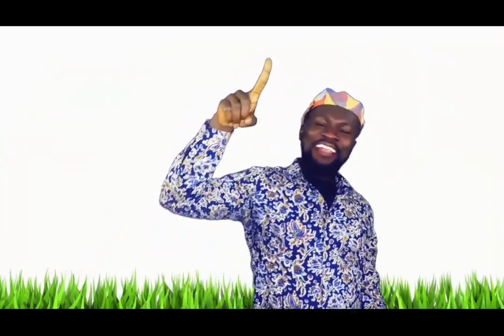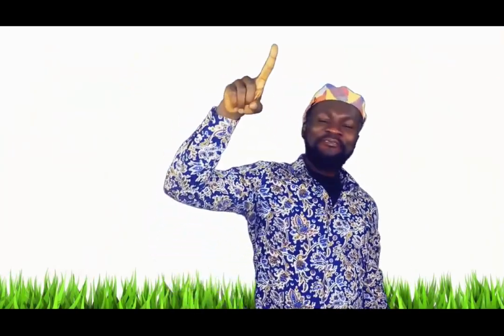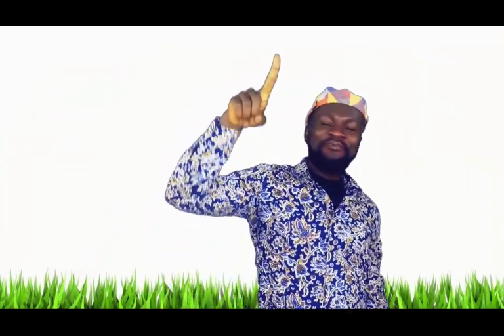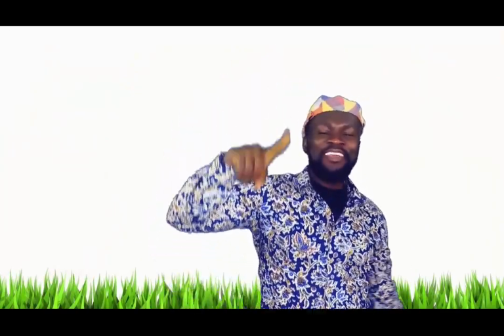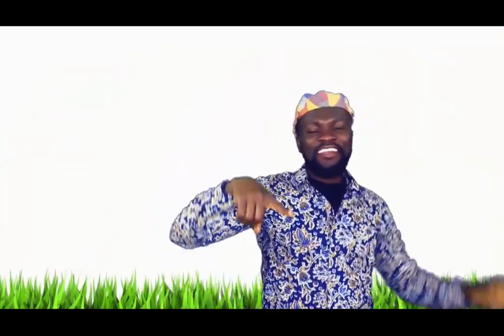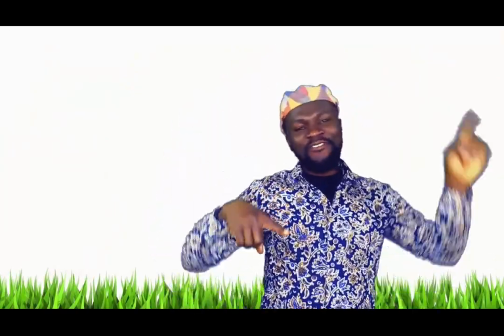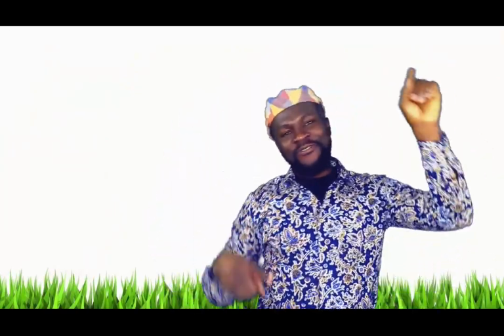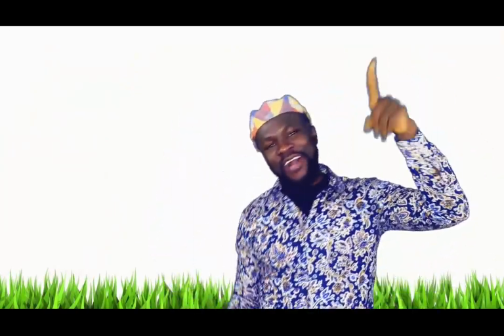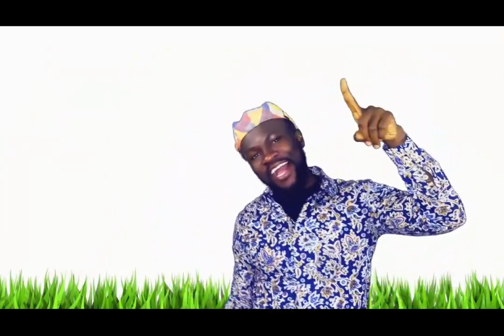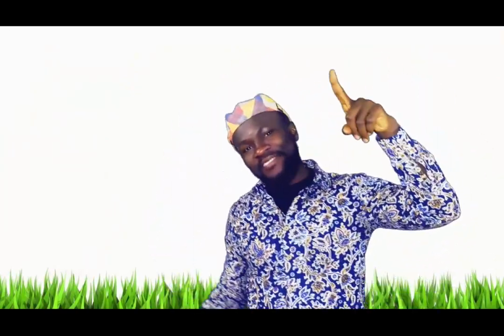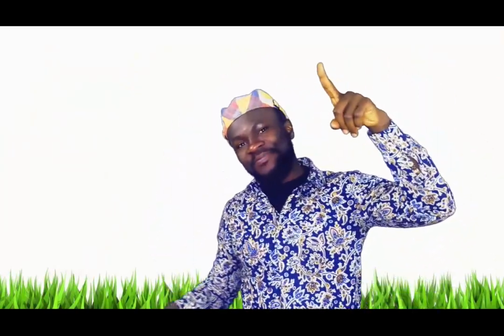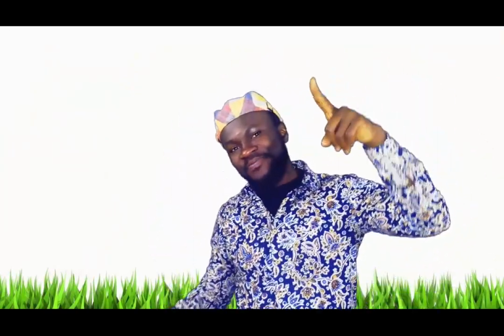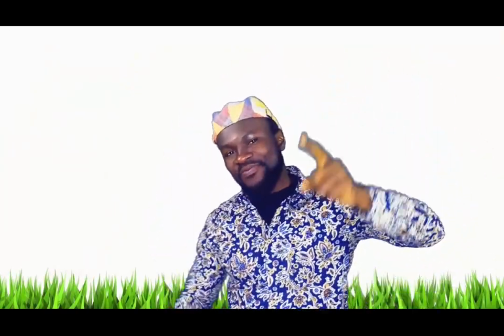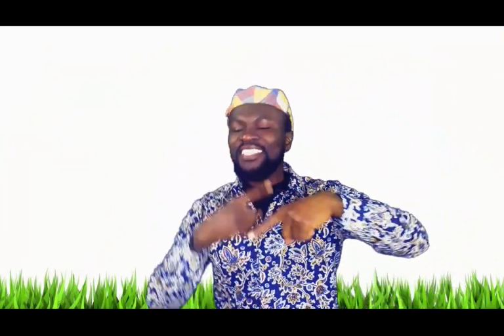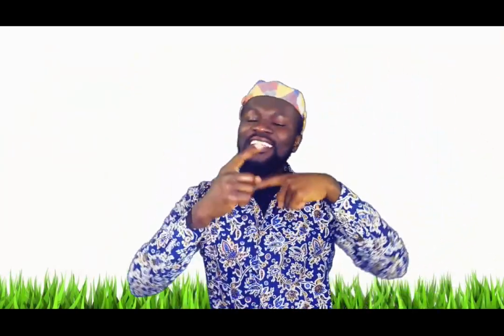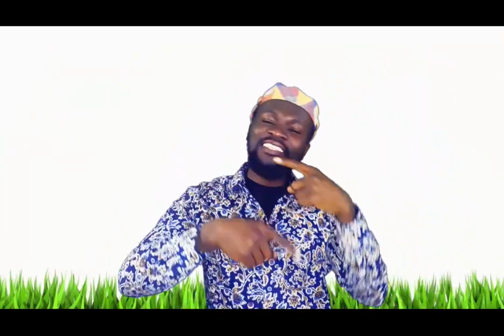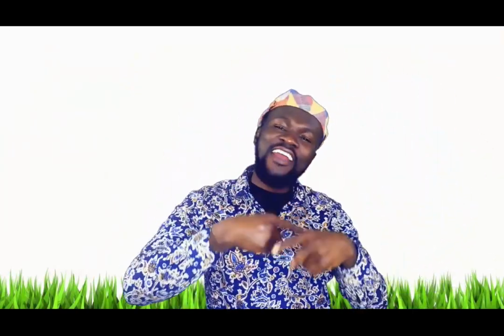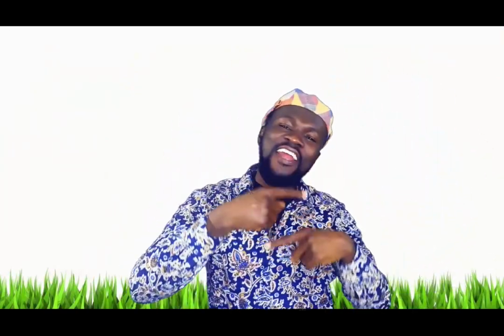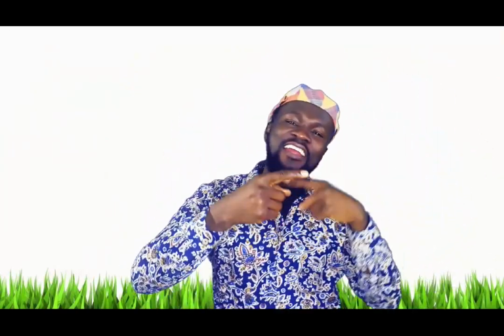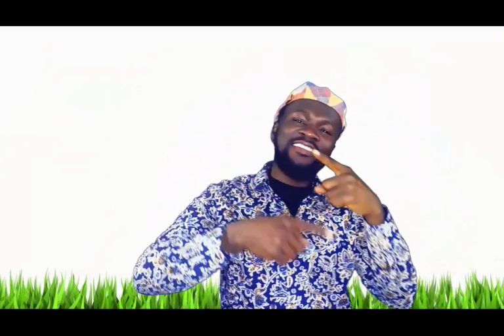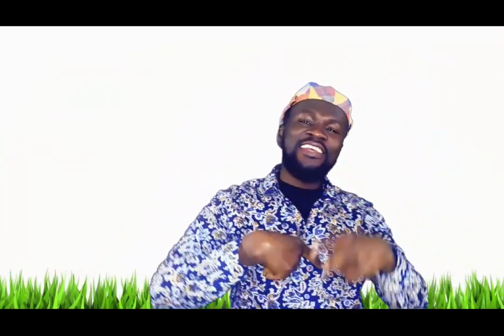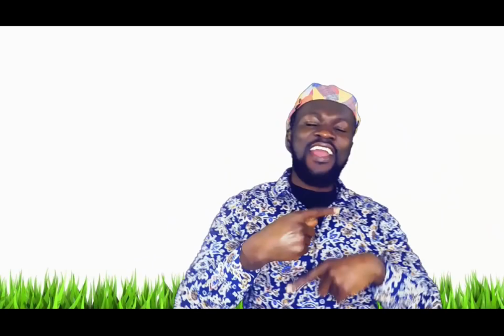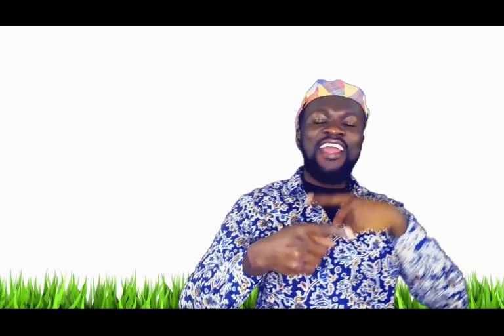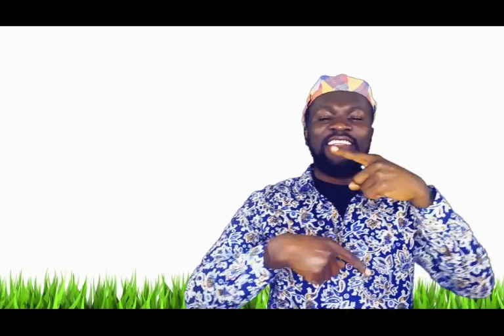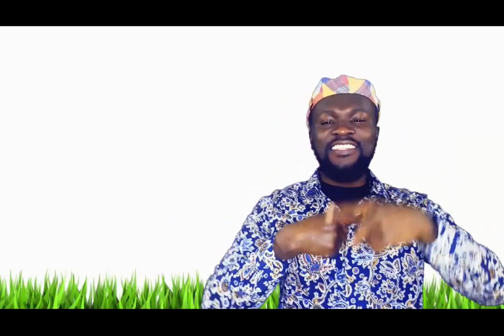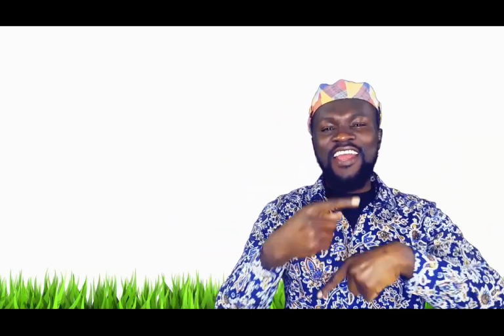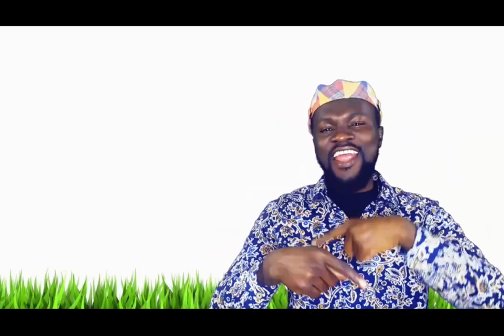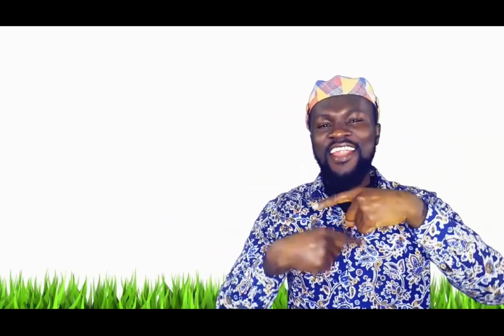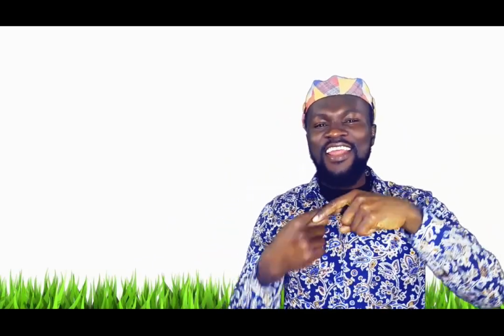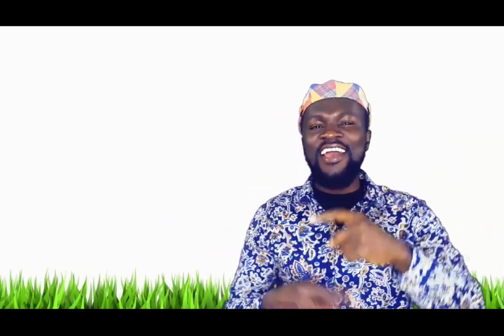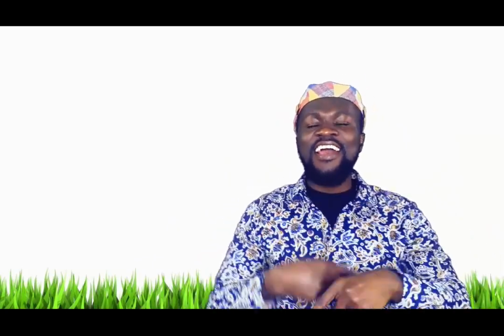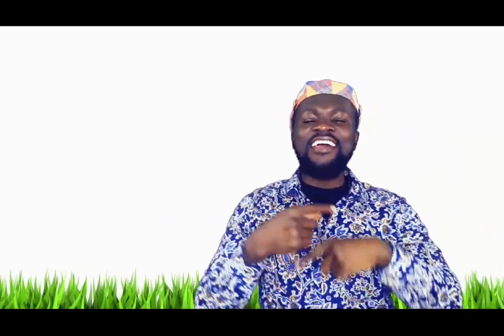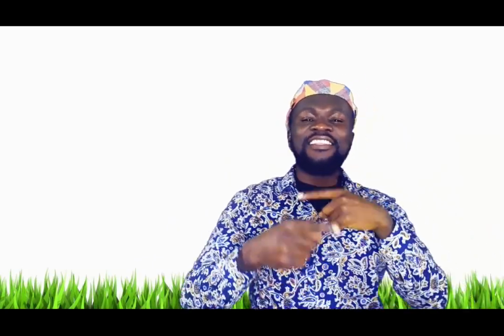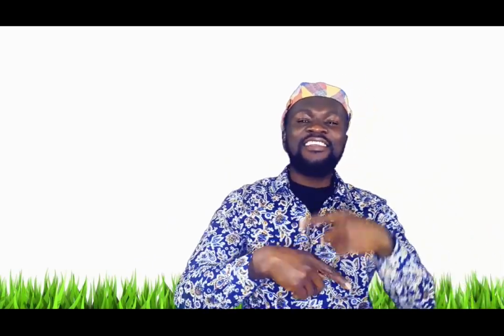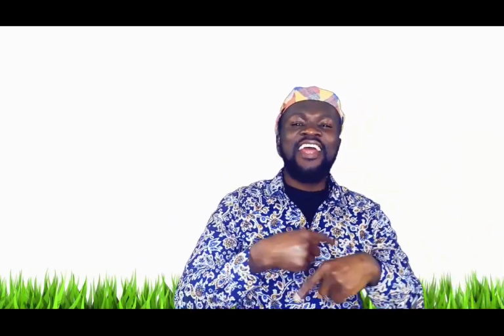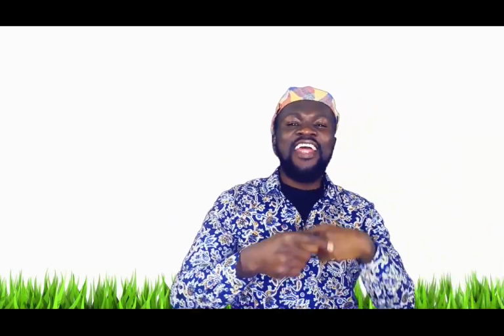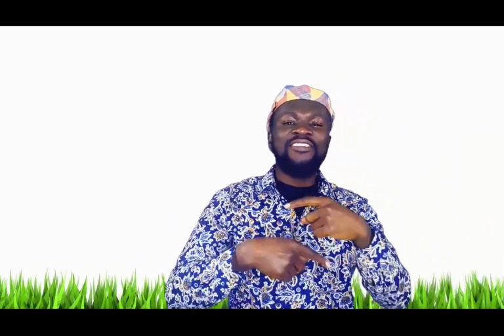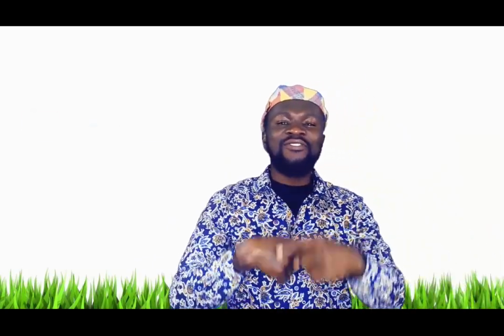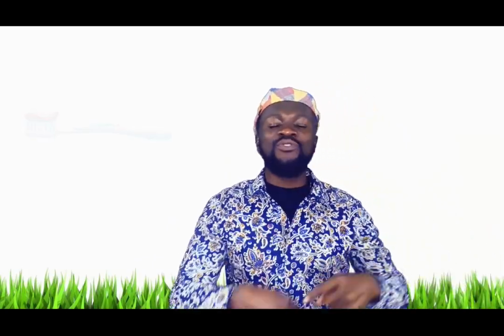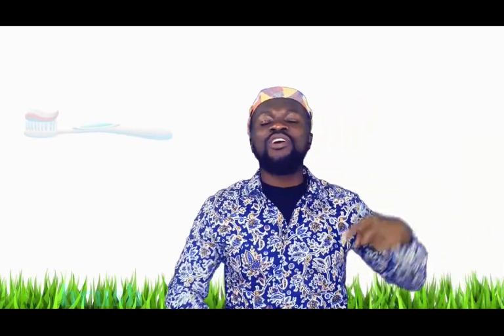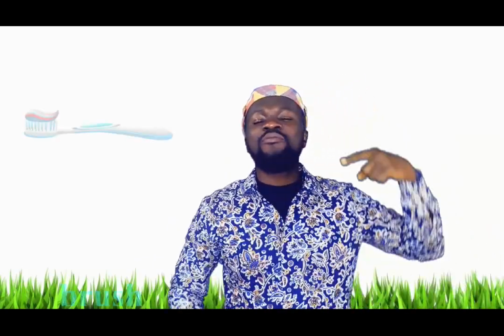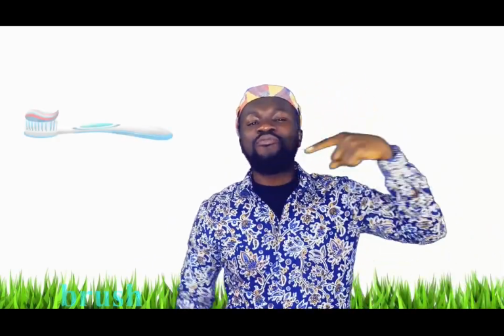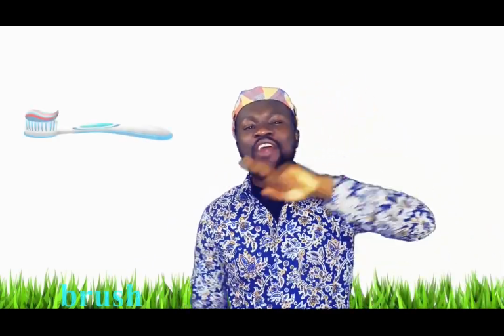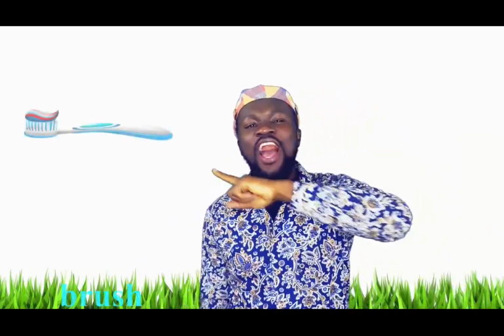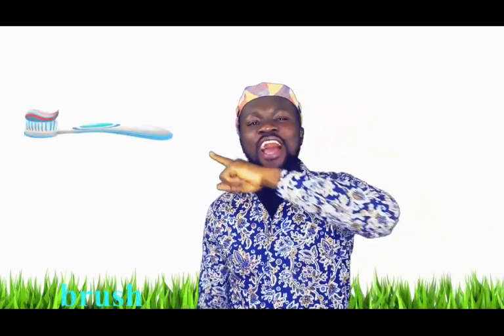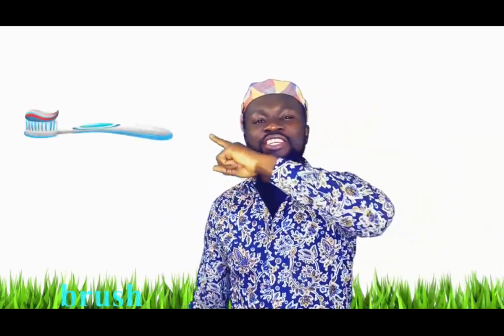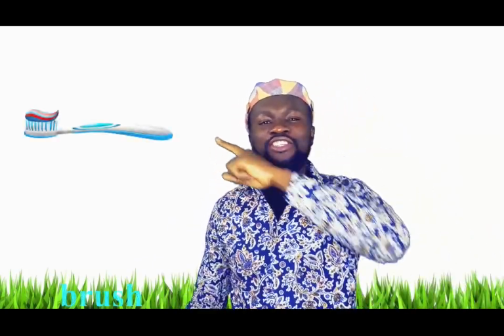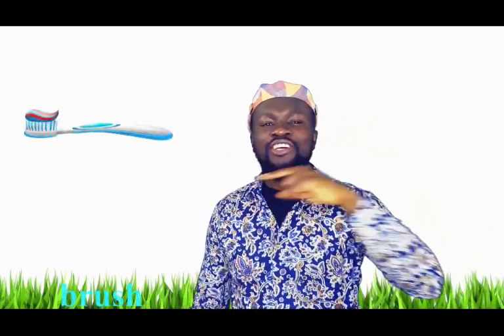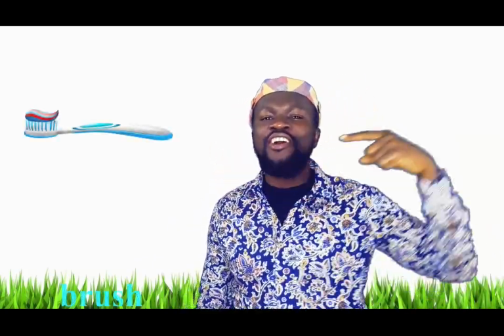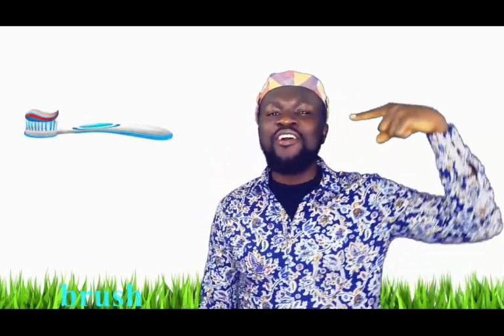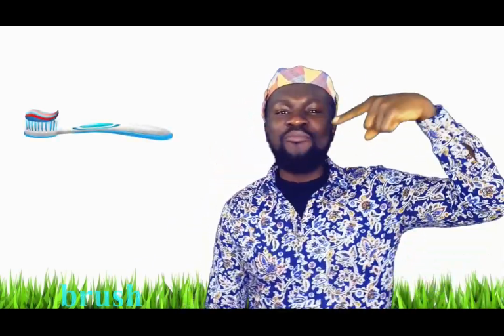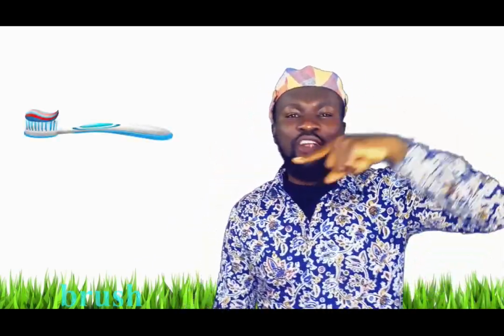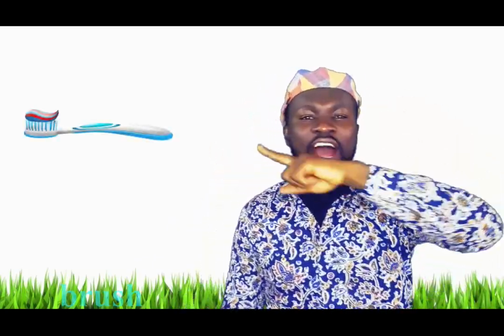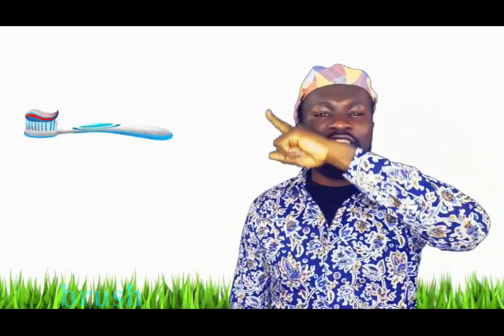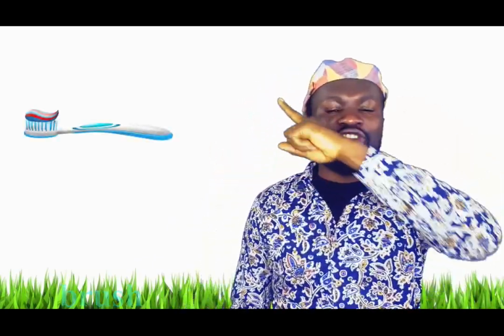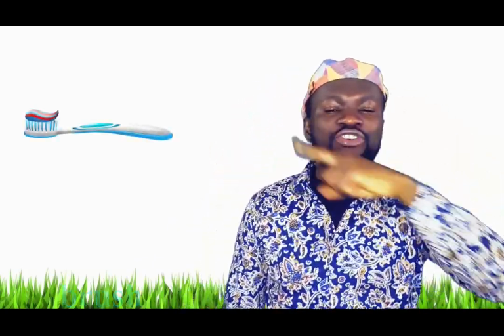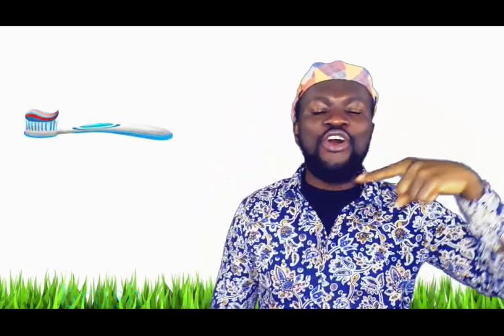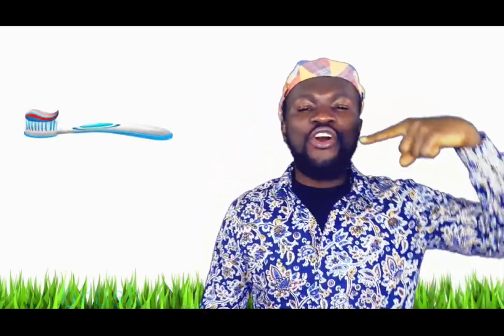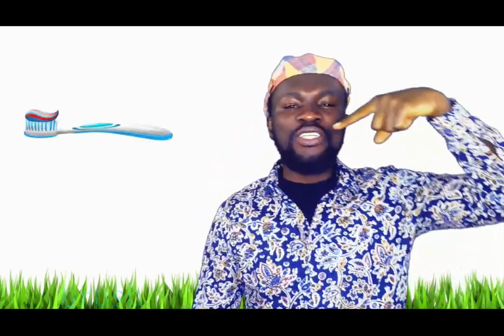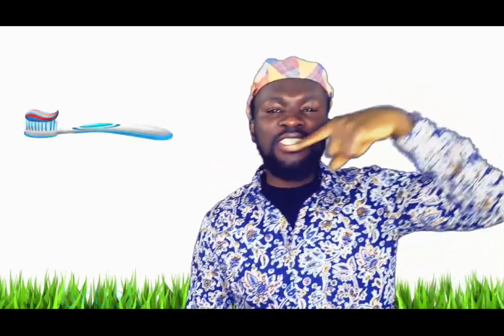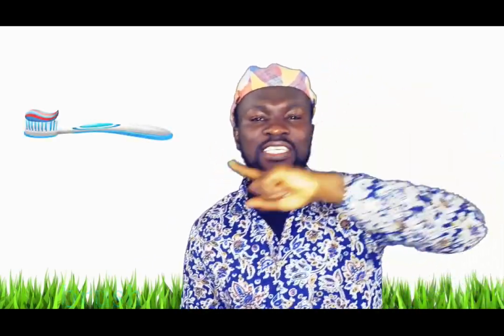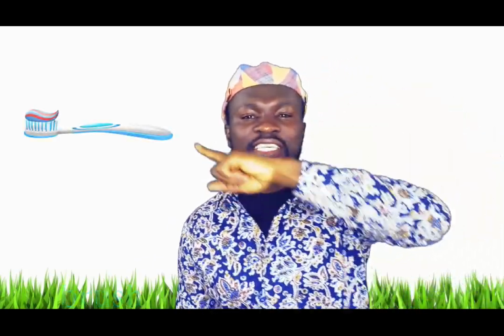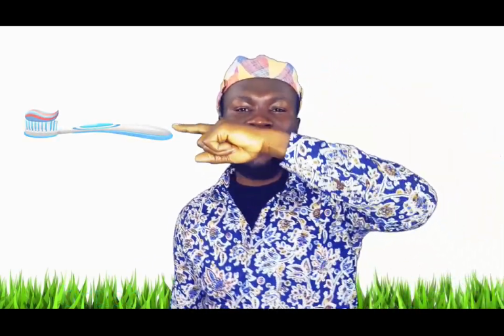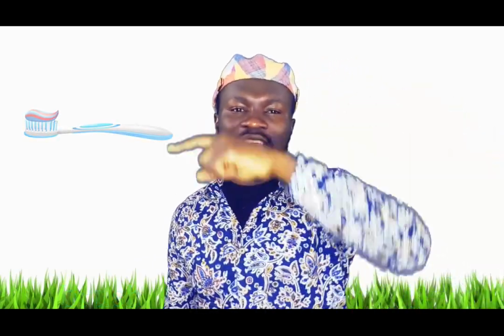One finger, one finger, turn, turn, turn, turn to a brush. Brush your teeth!